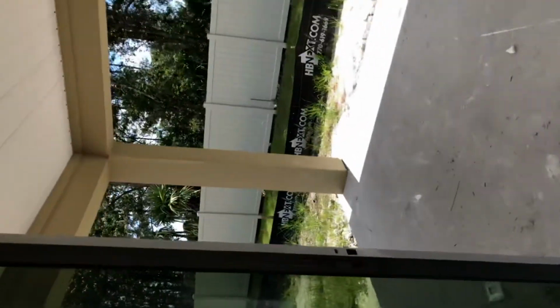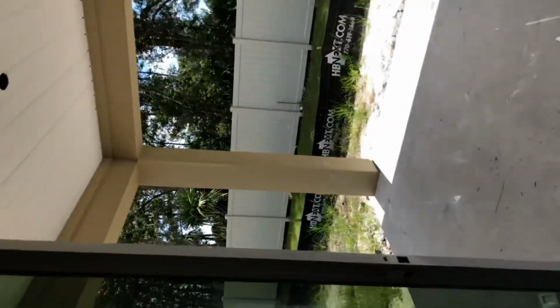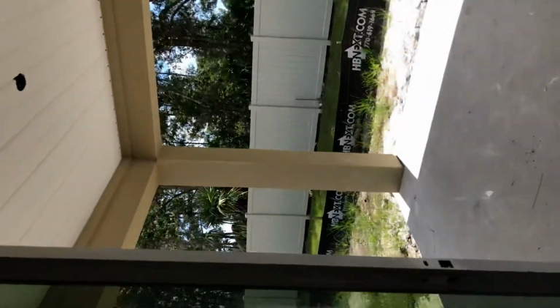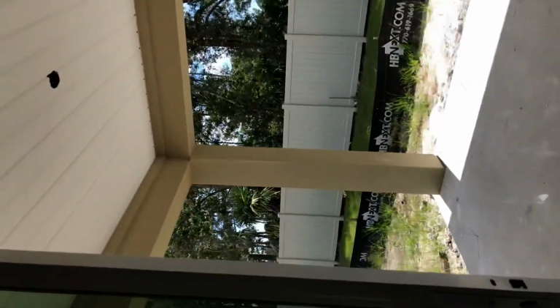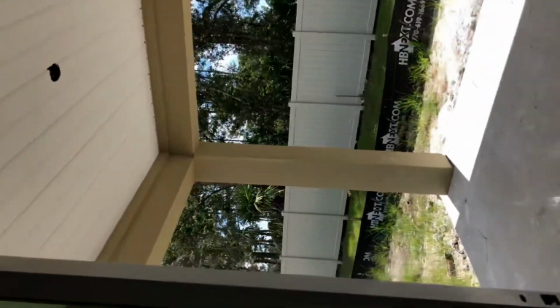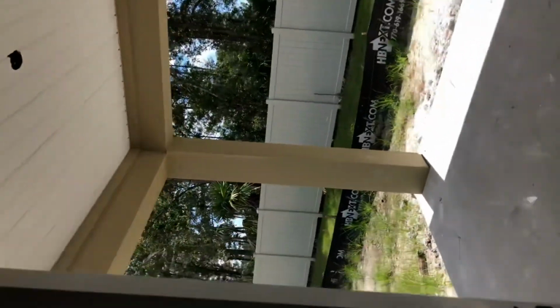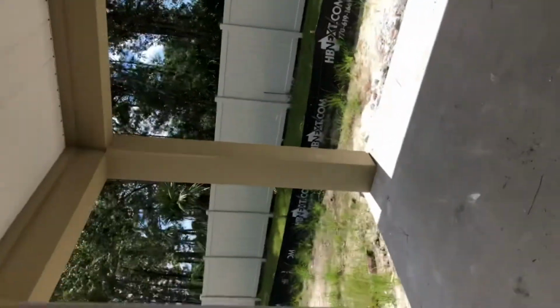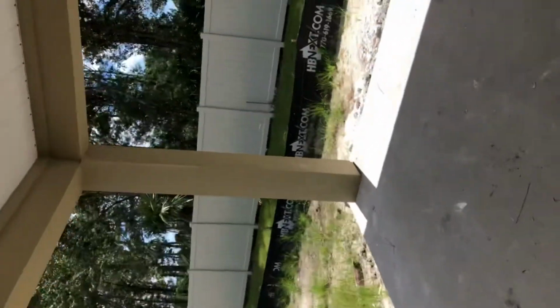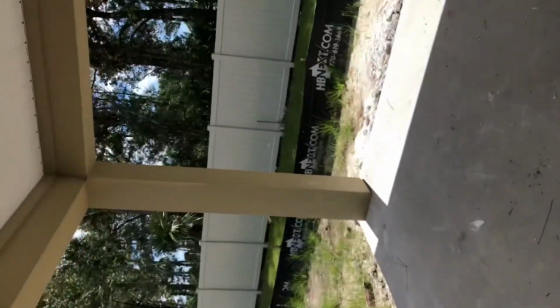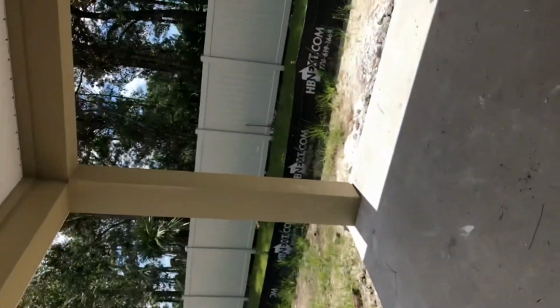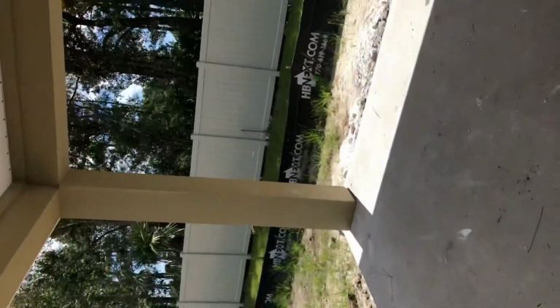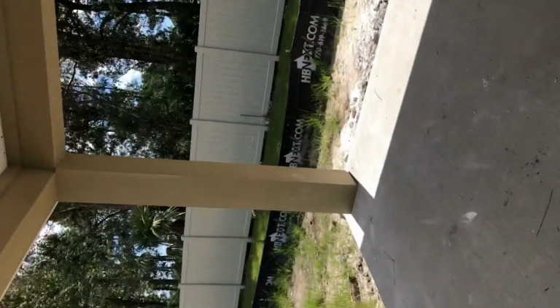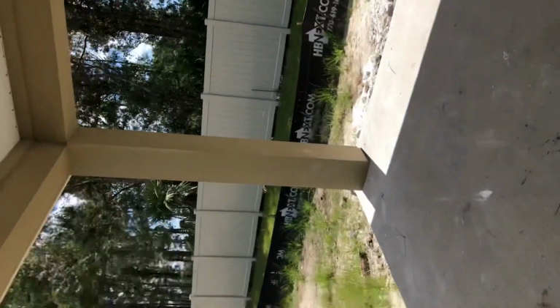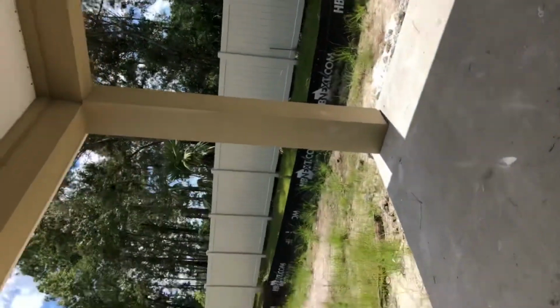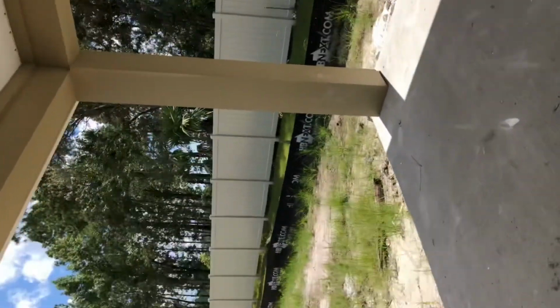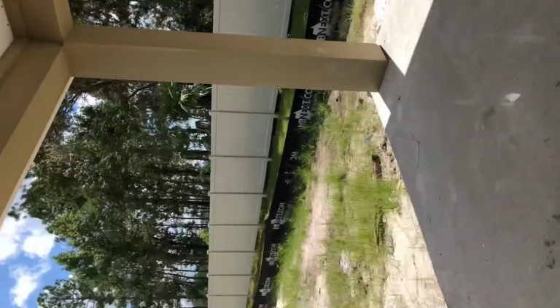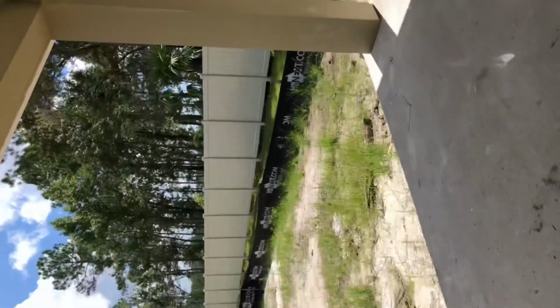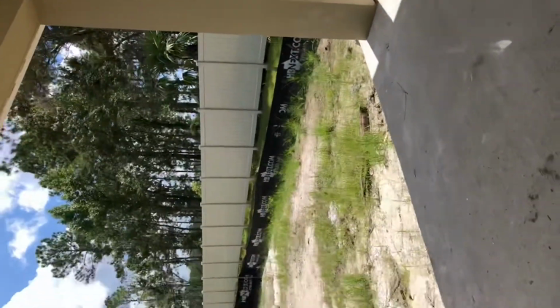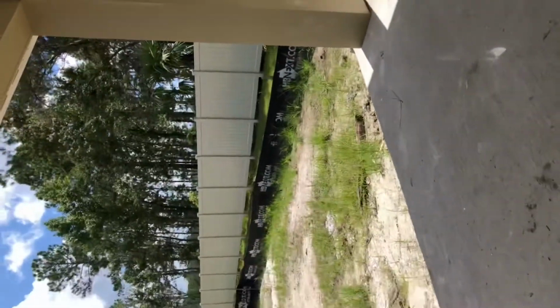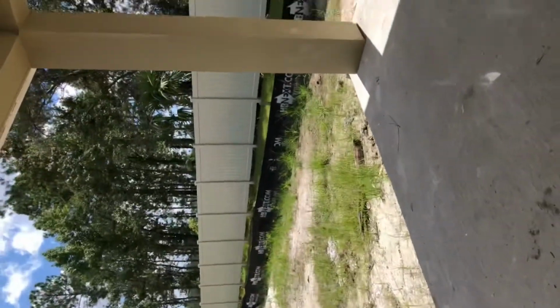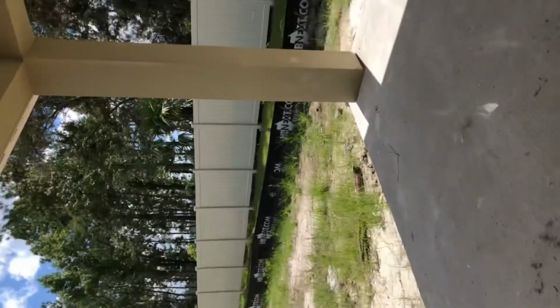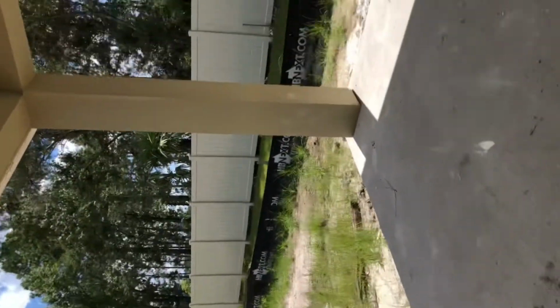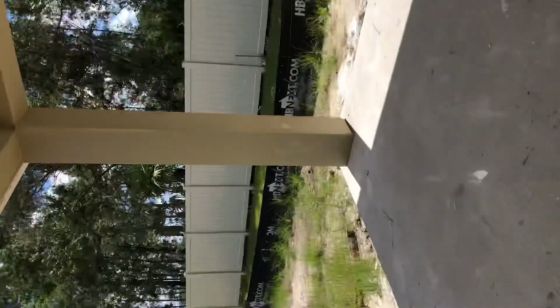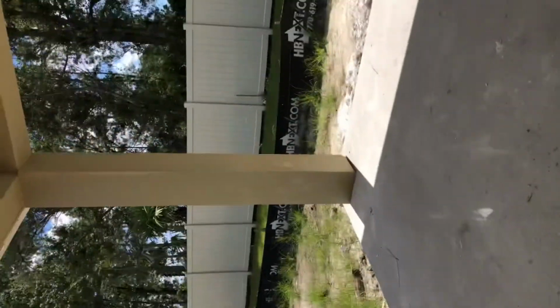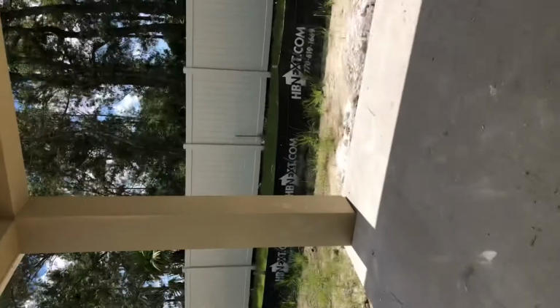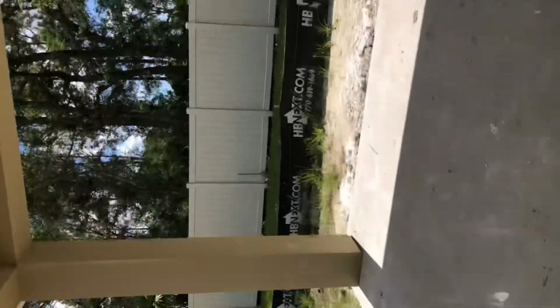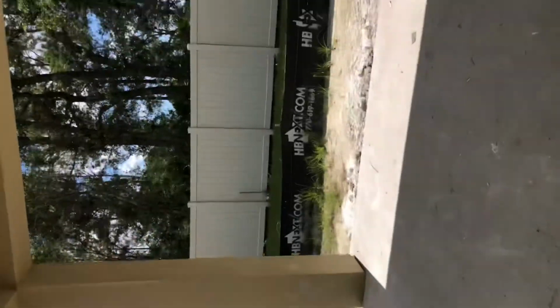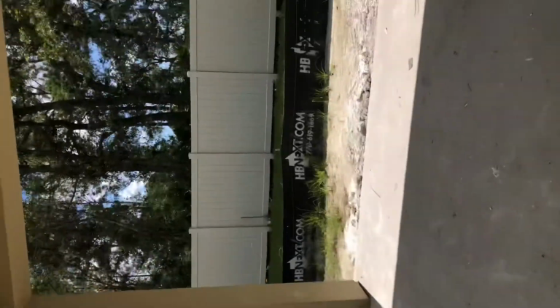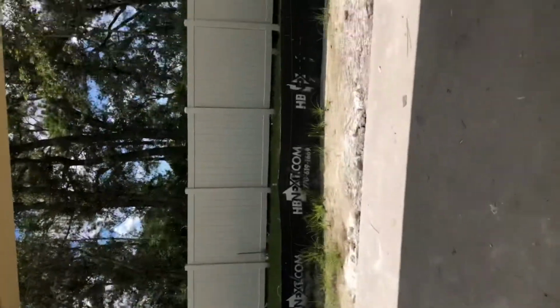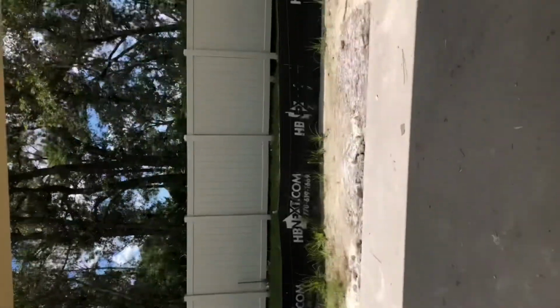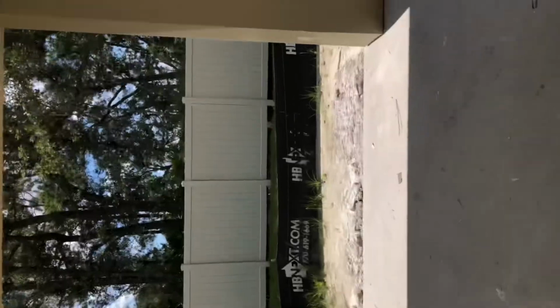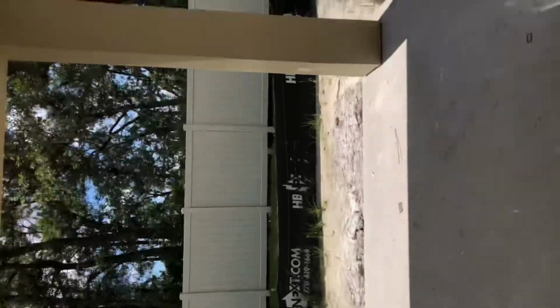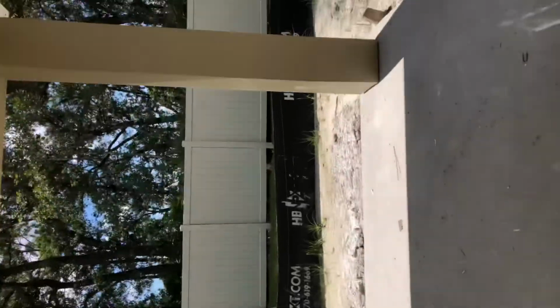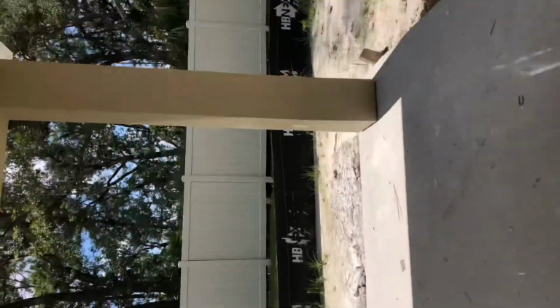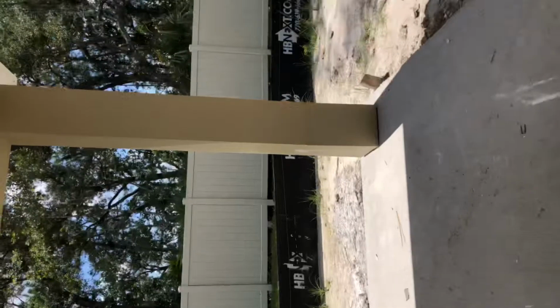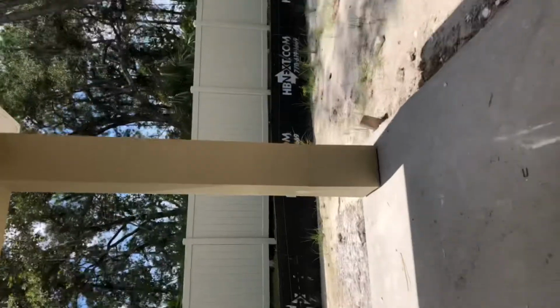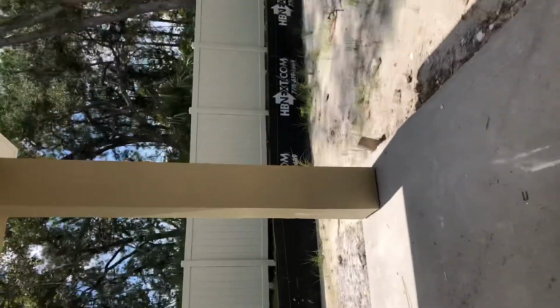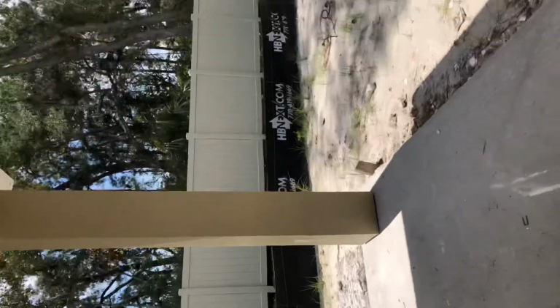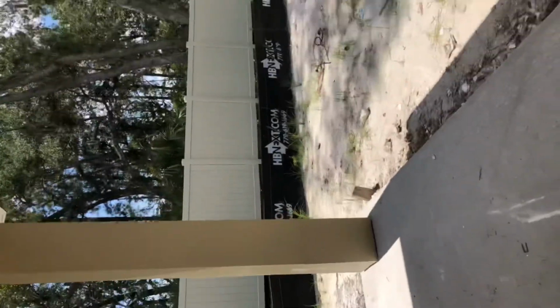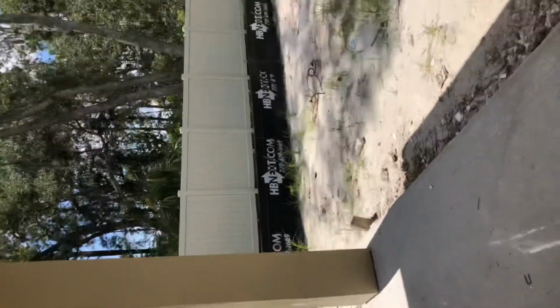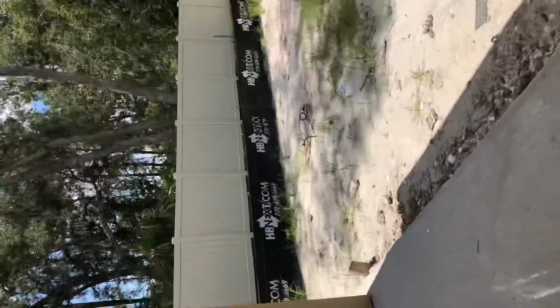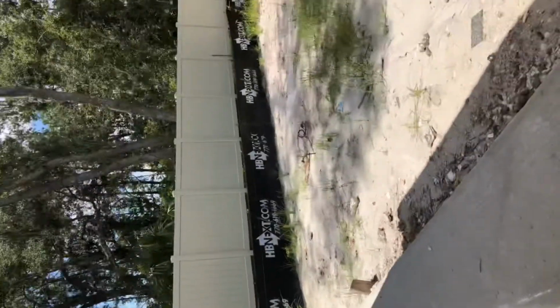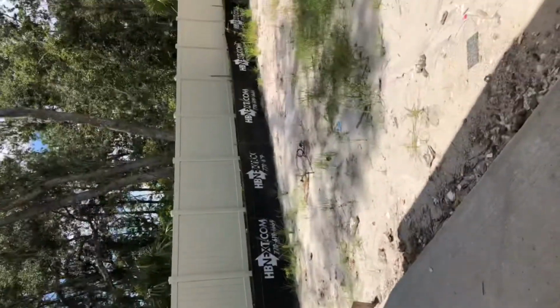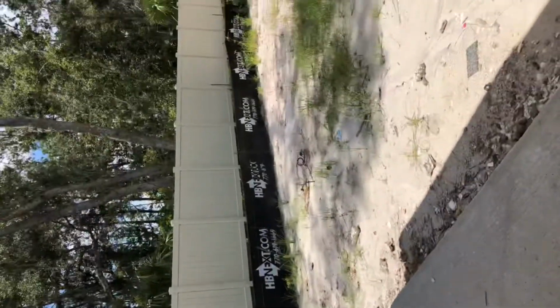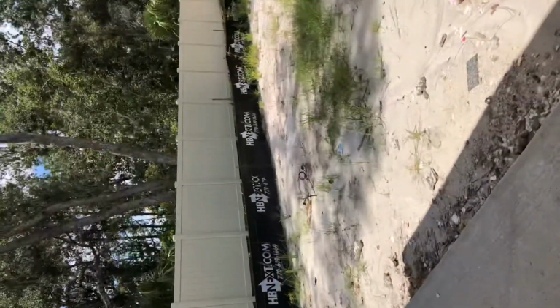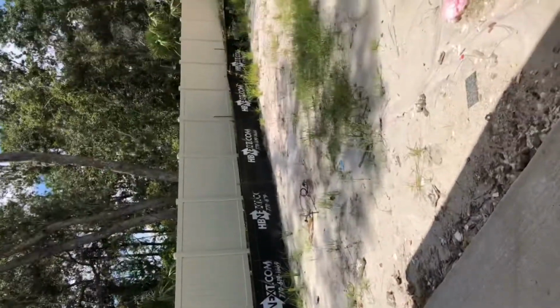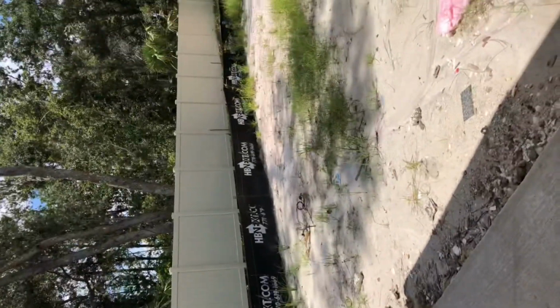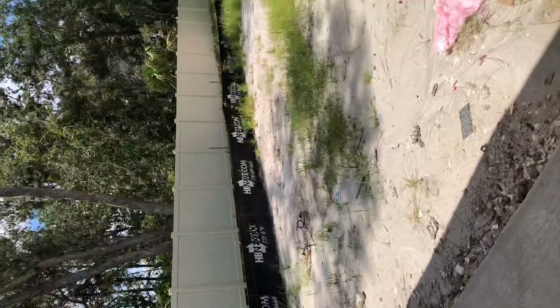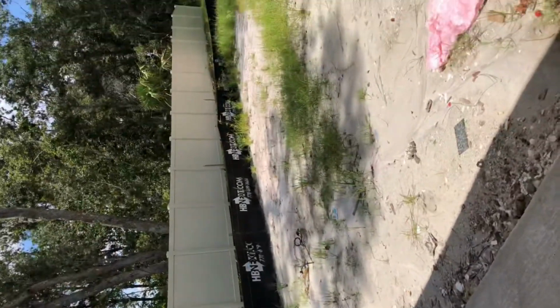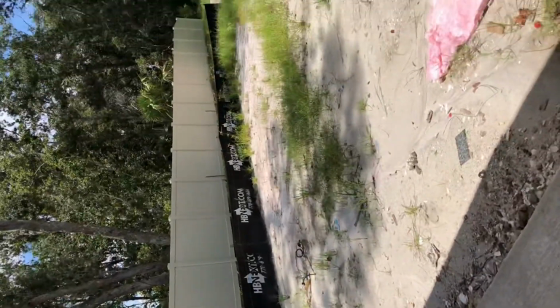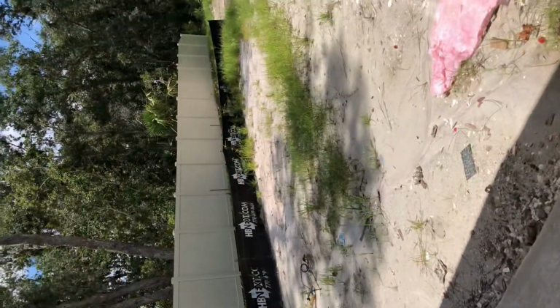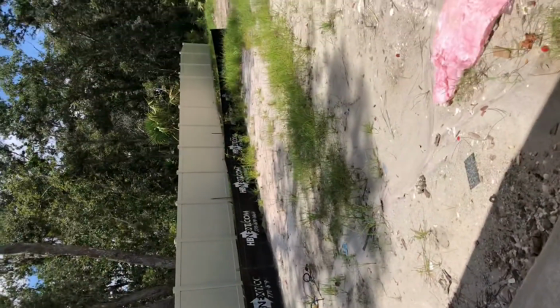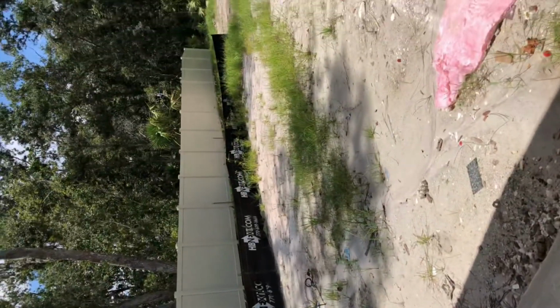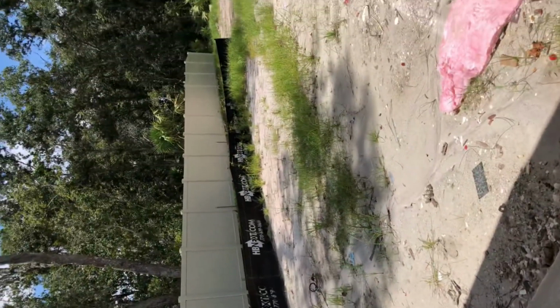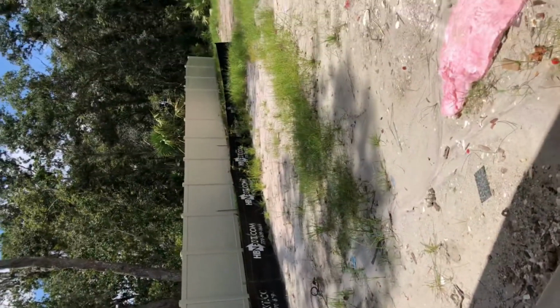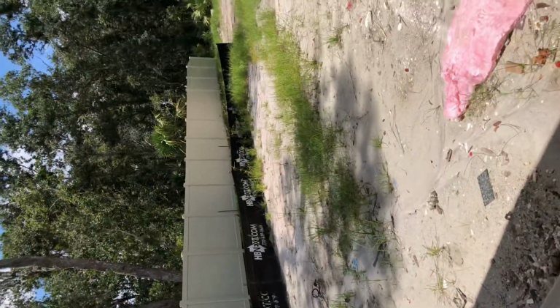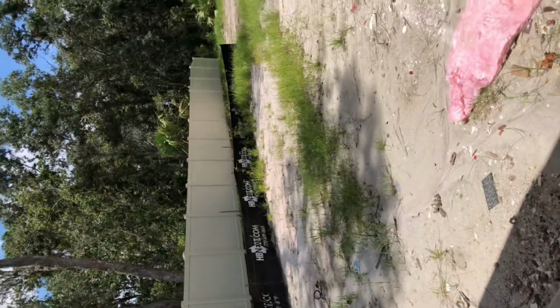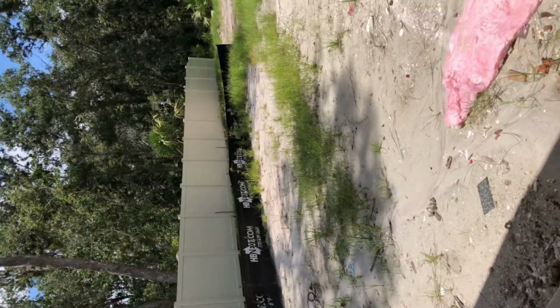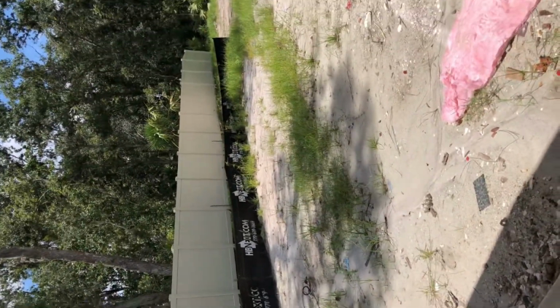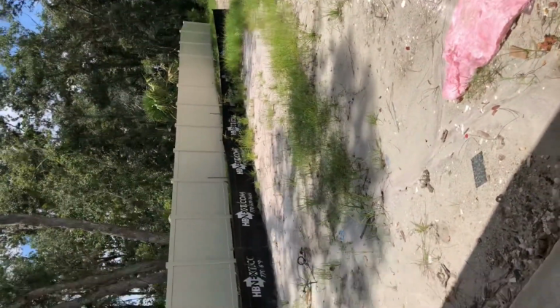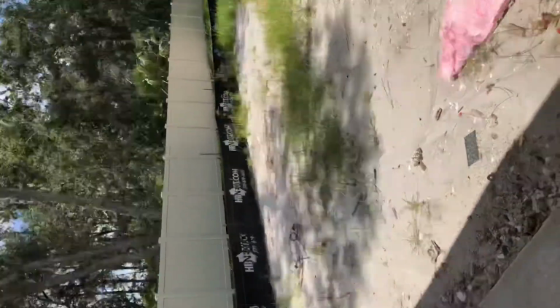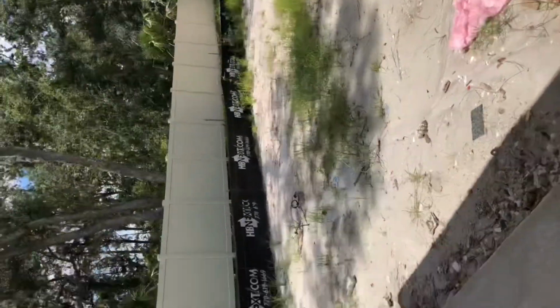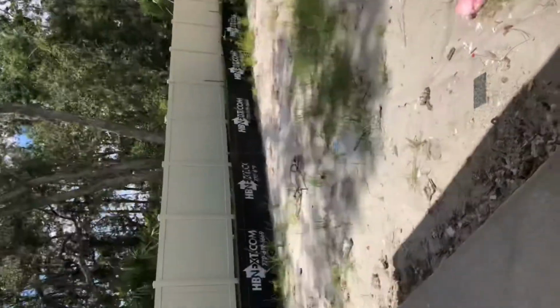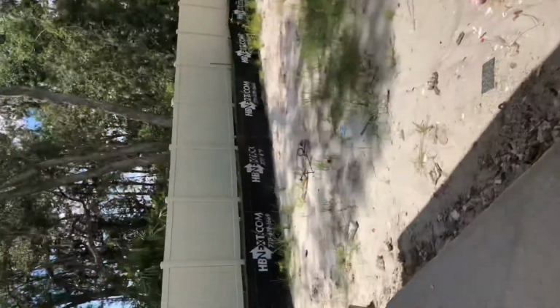Covered porch, and then here's your backyard there. You've got a fence, and then beyond that fence is a little bit of preserve.